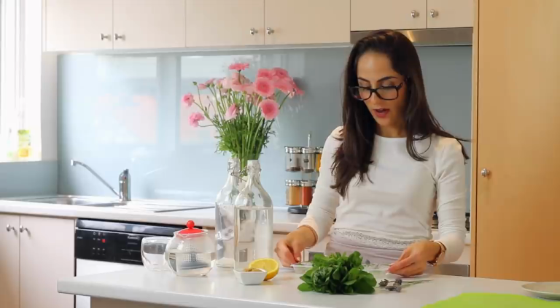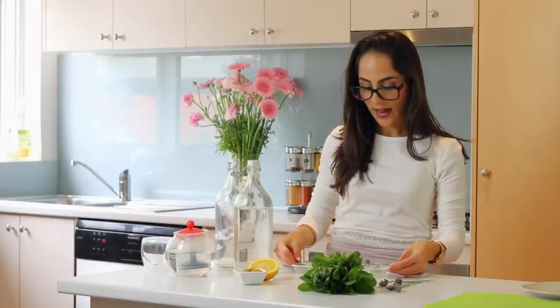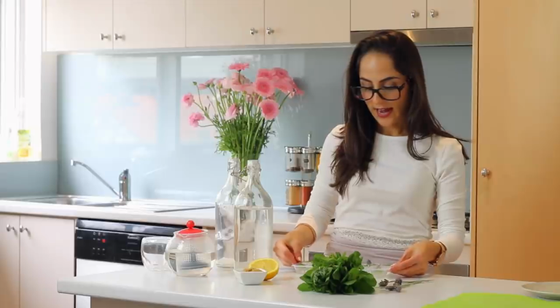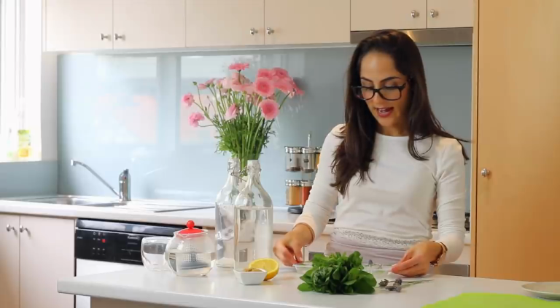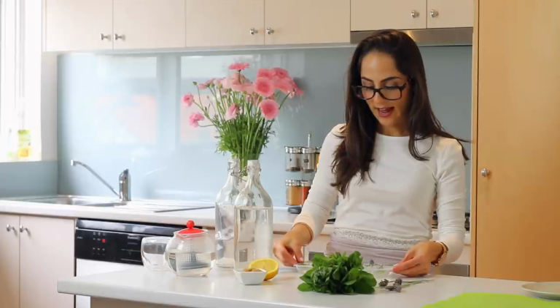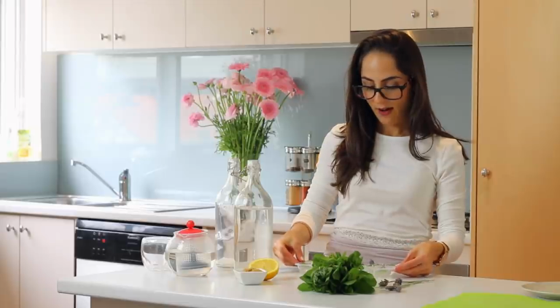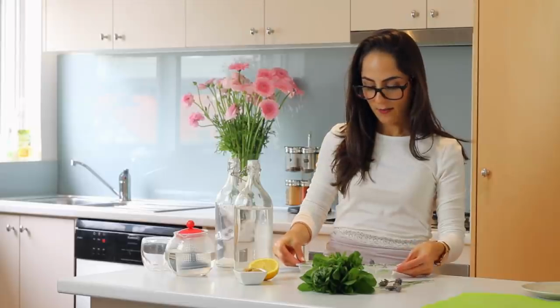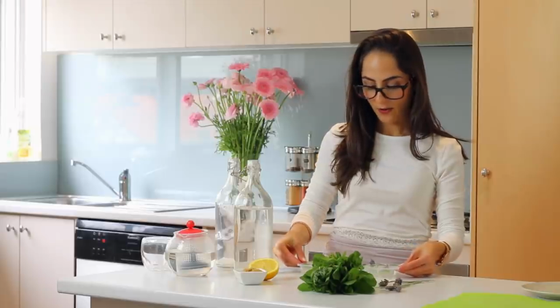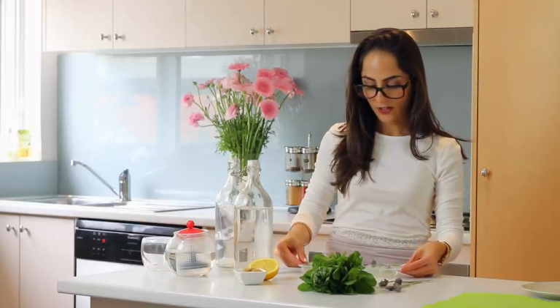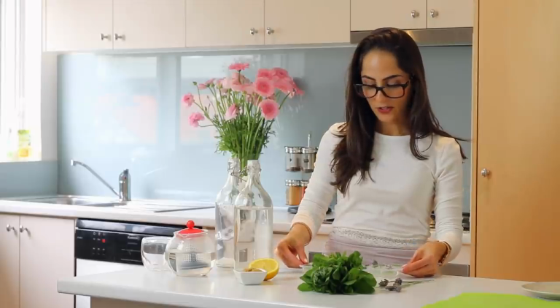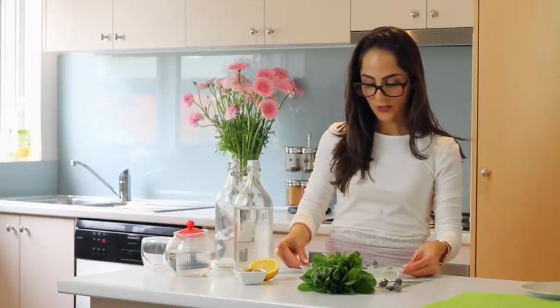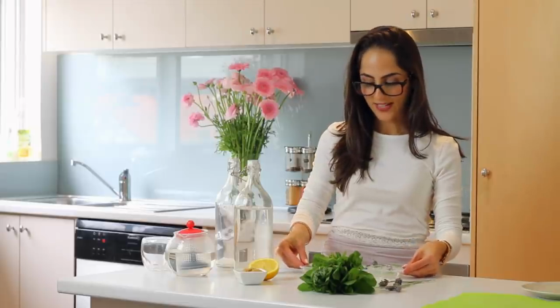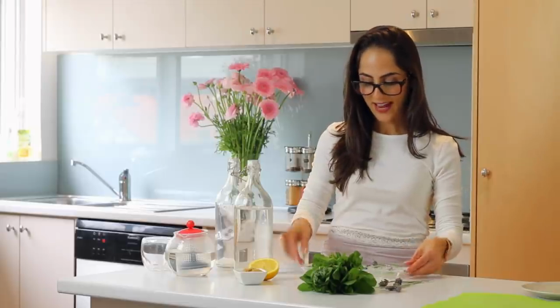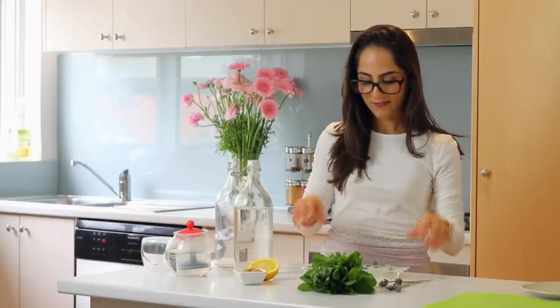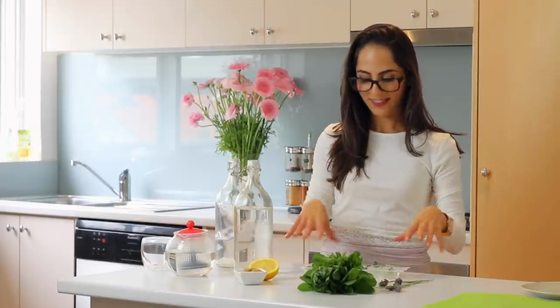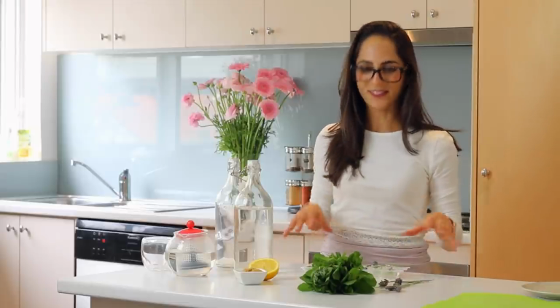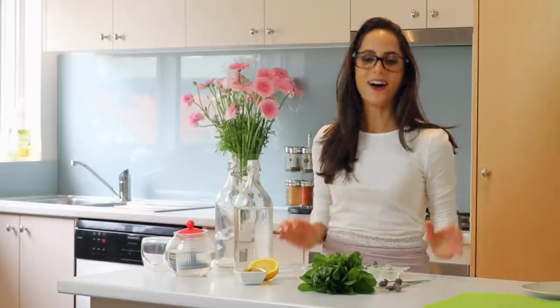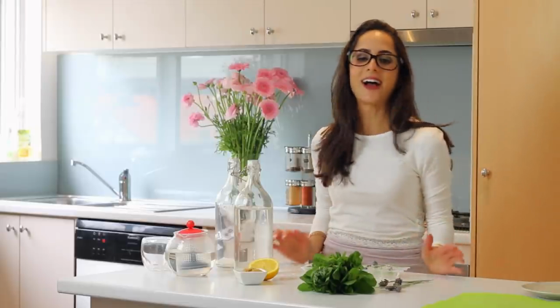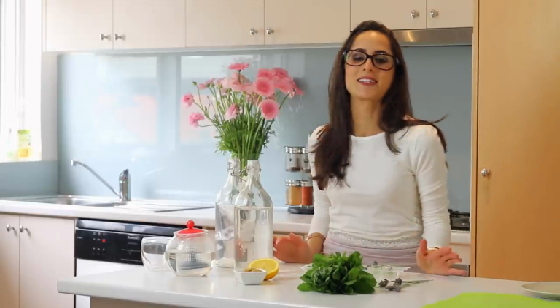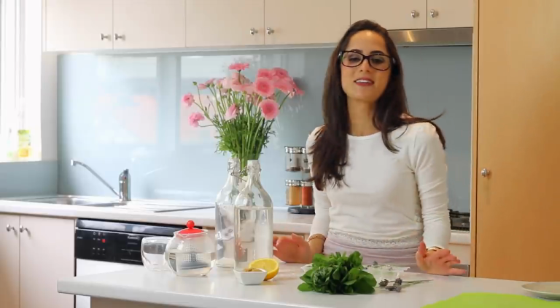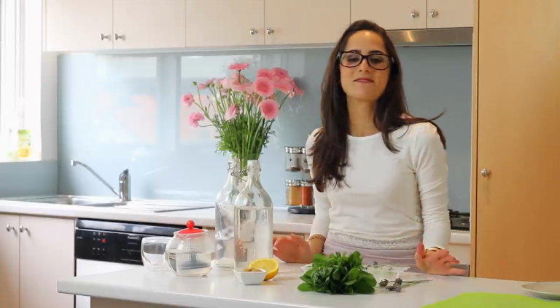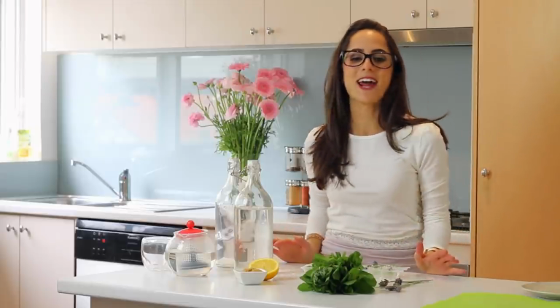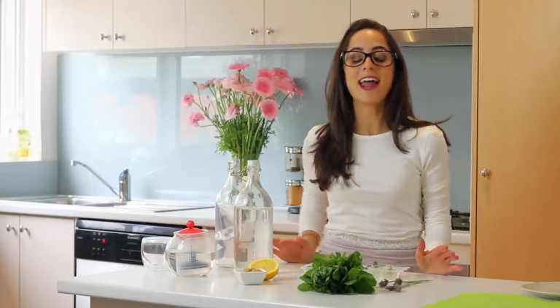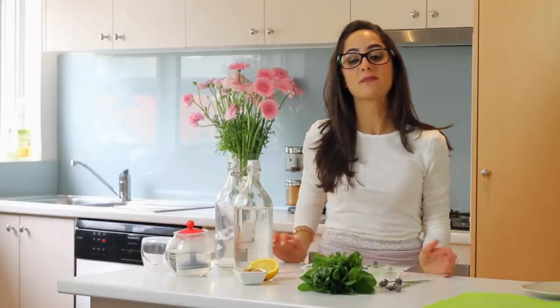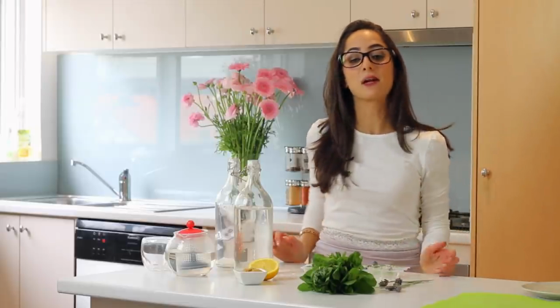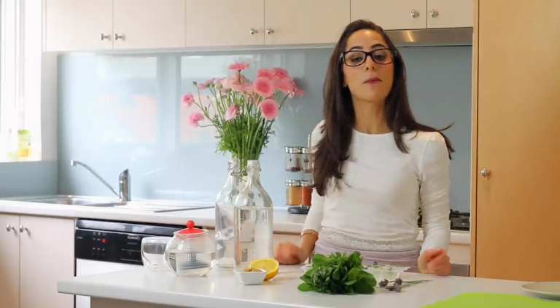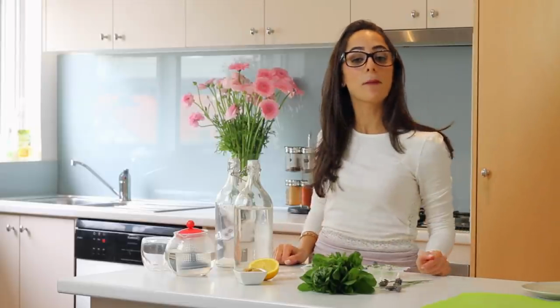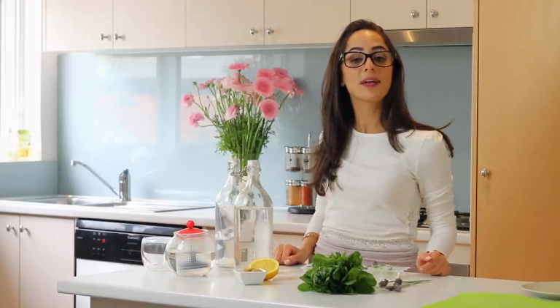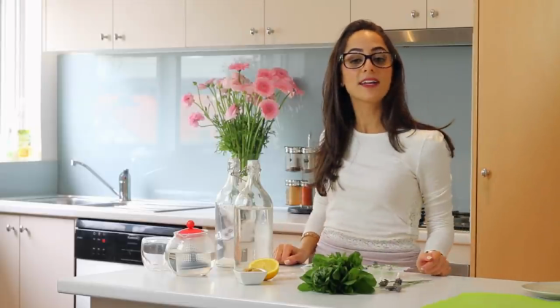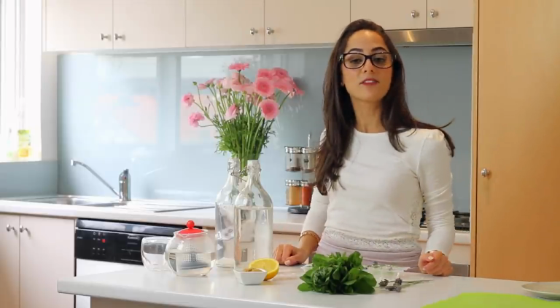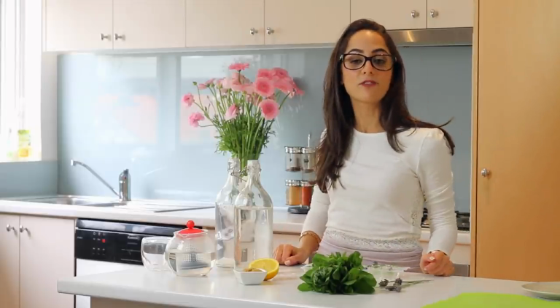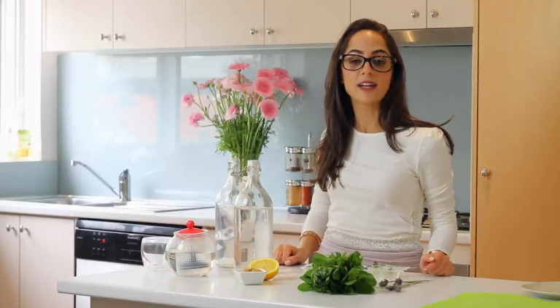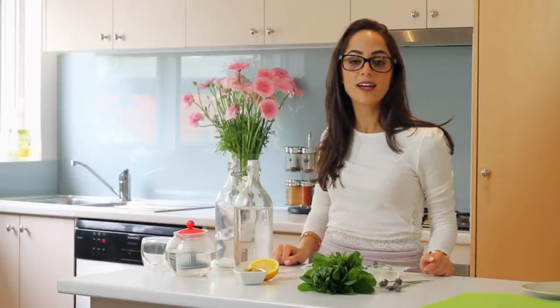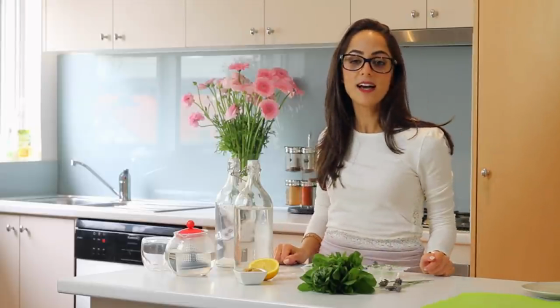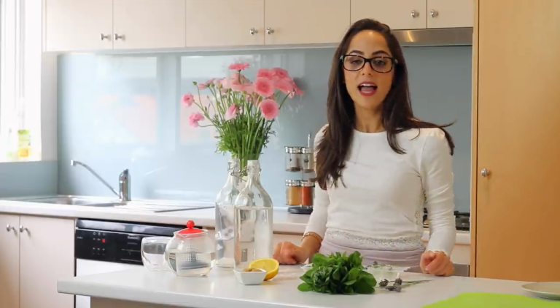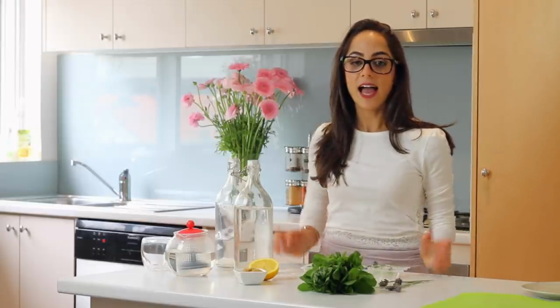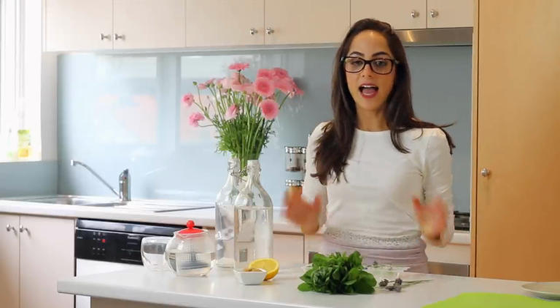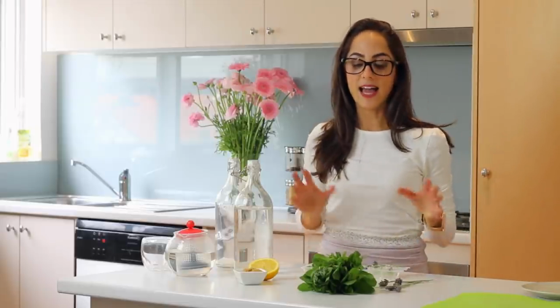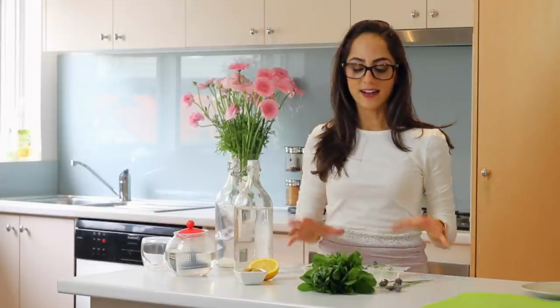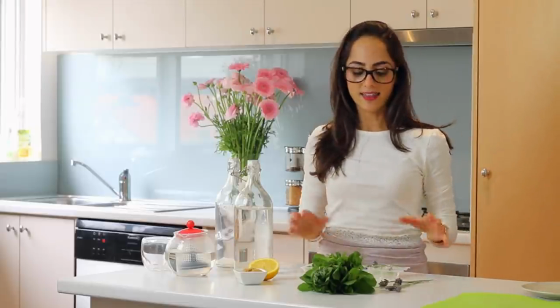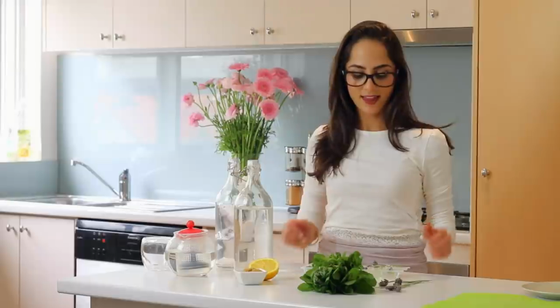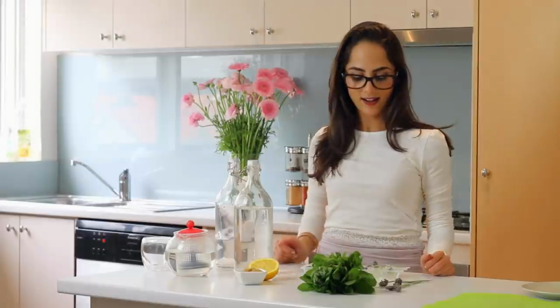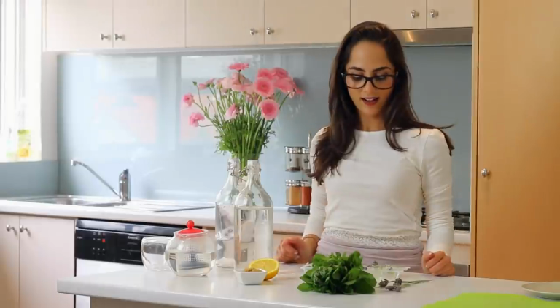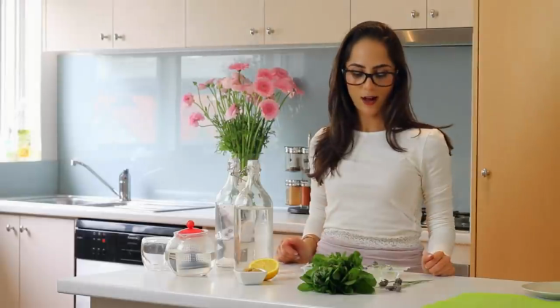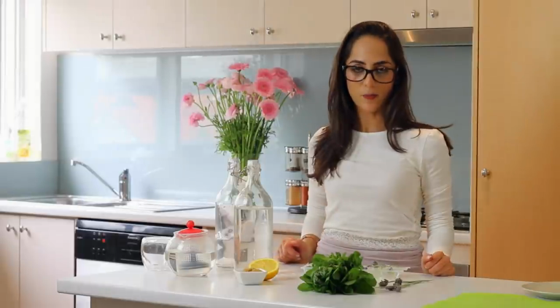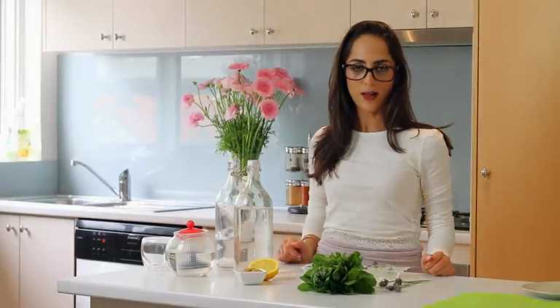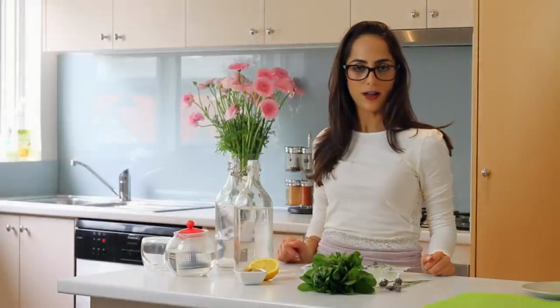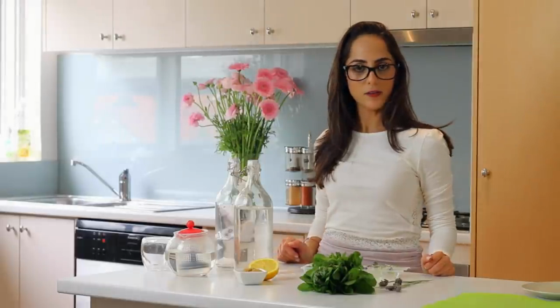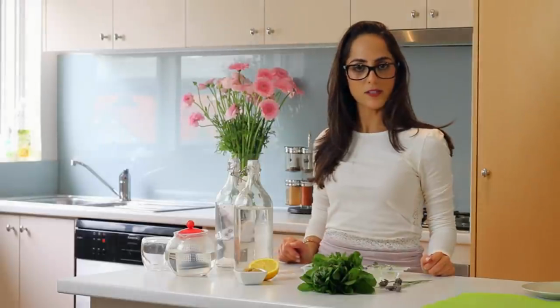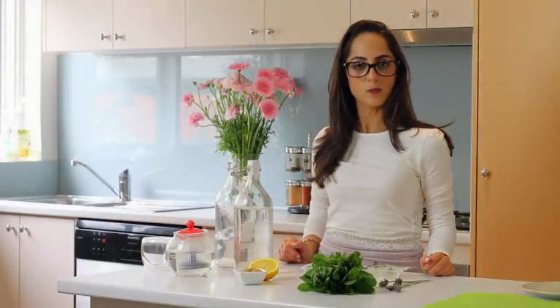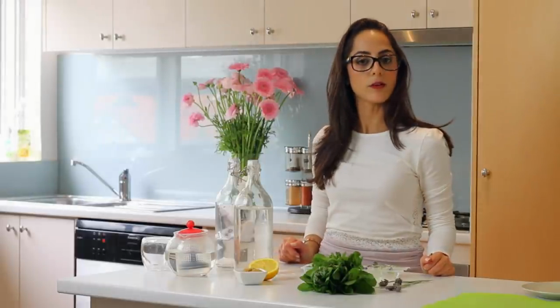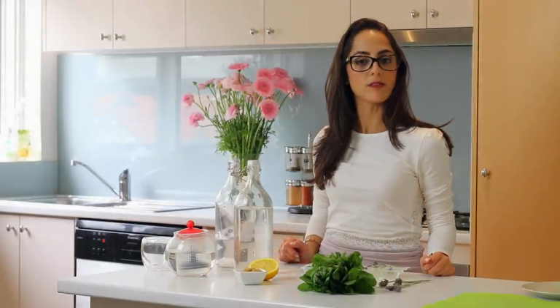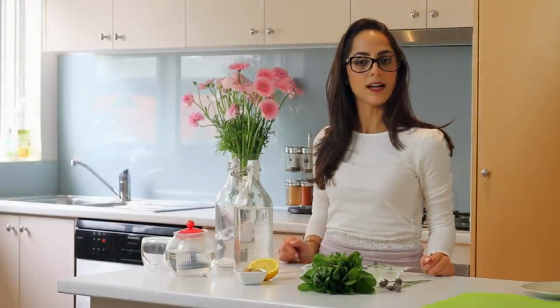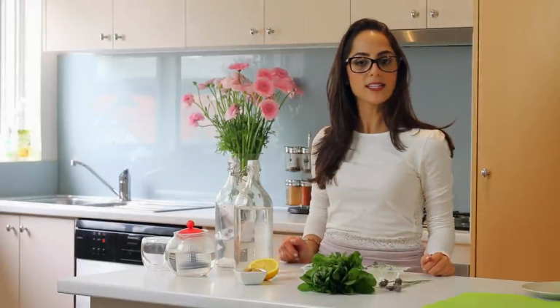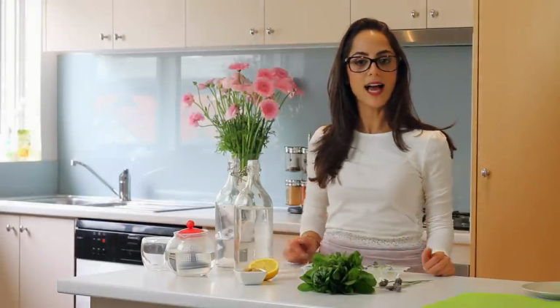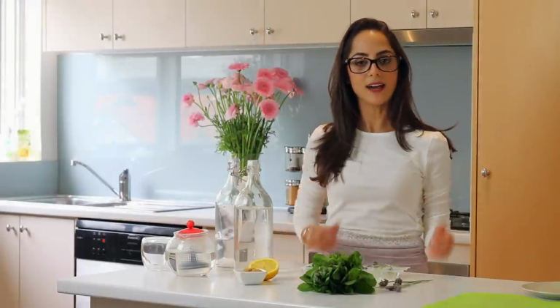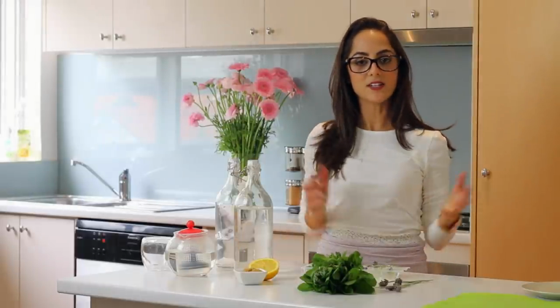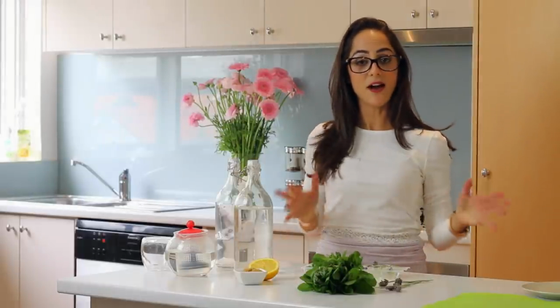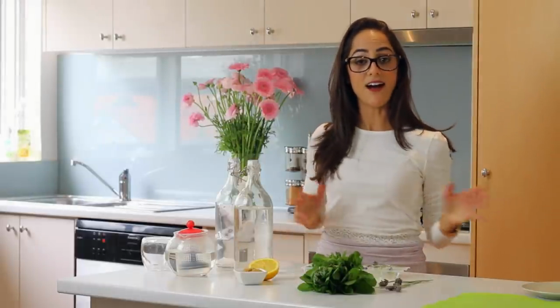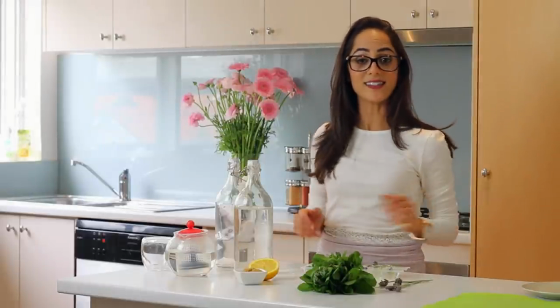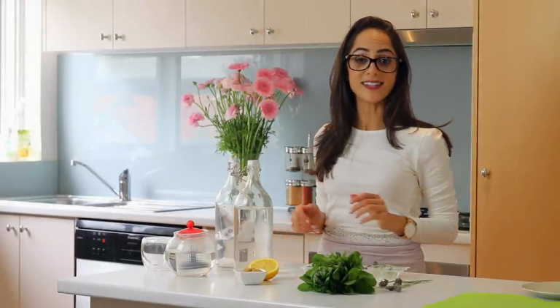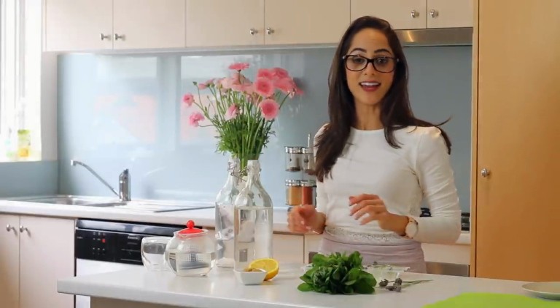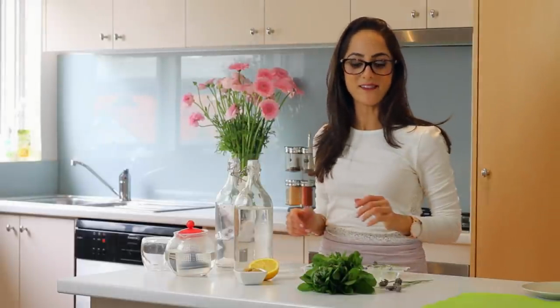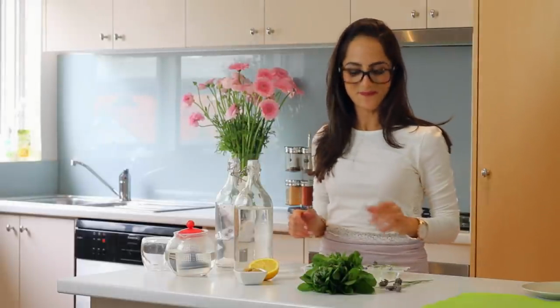Now I'm going to take my ice cube tray and pop it in the freezer, and then in a couple of hours it will be ready to add to our iced tea.